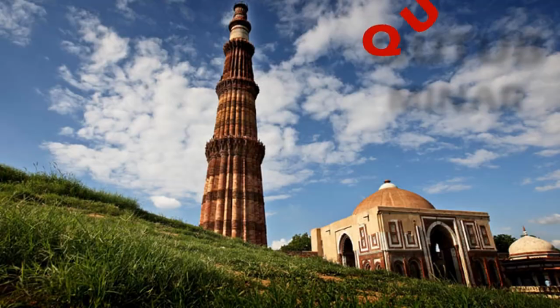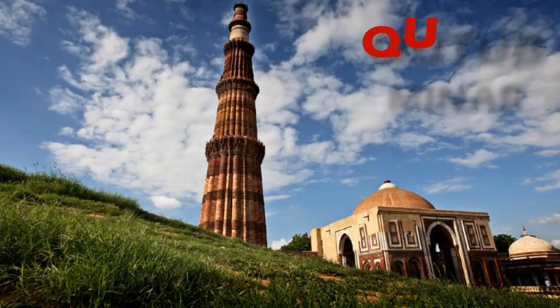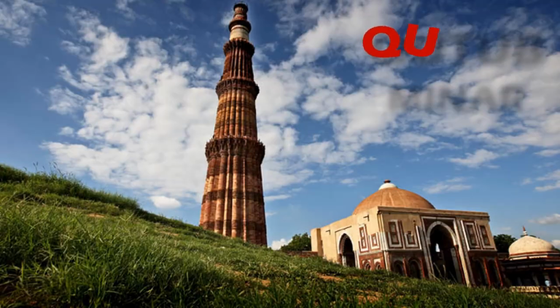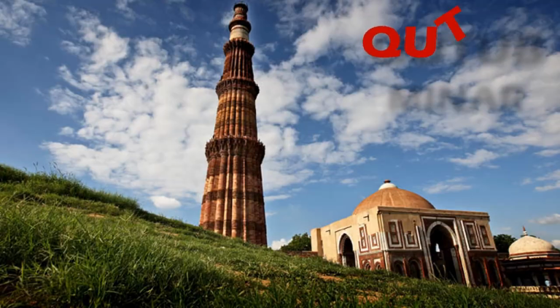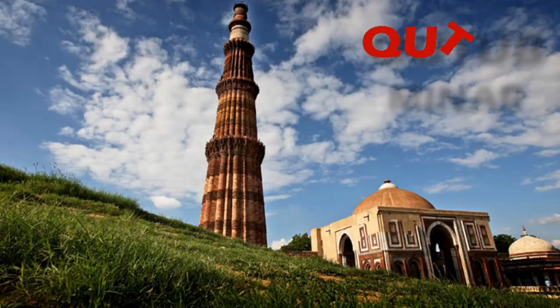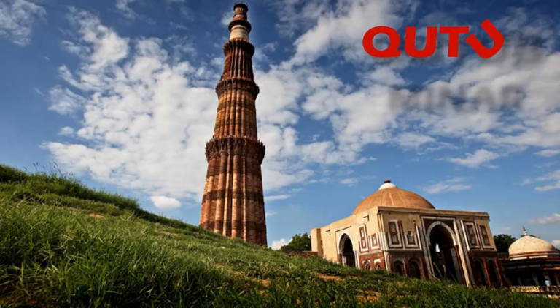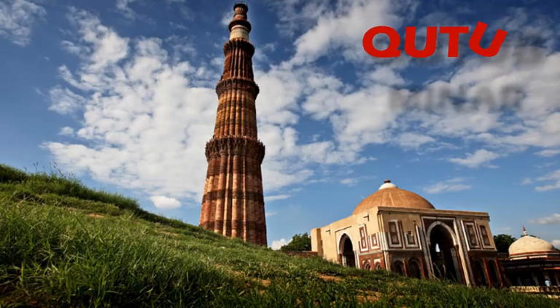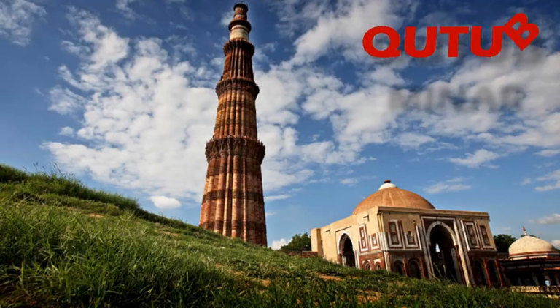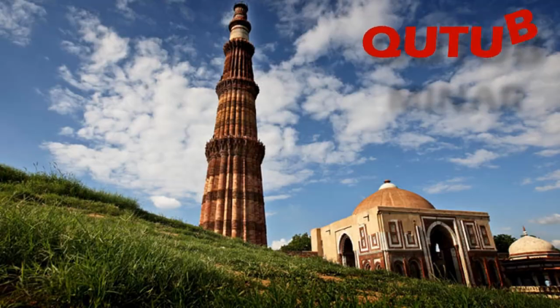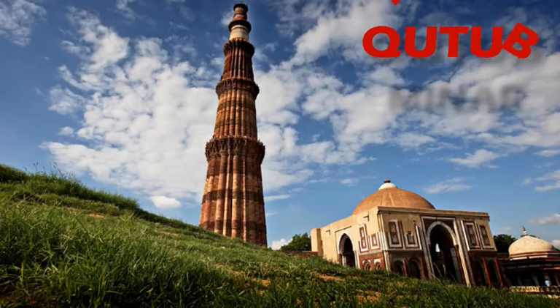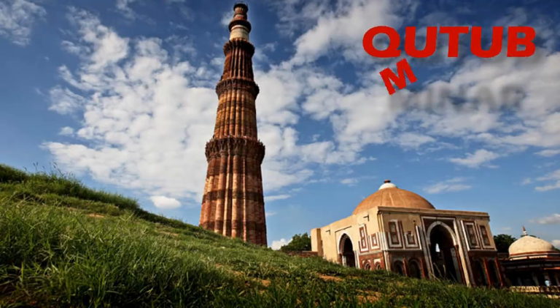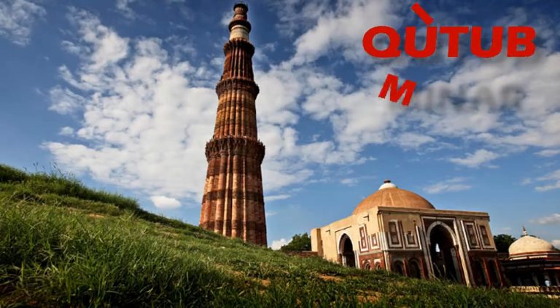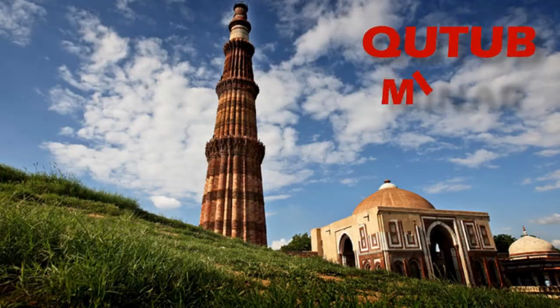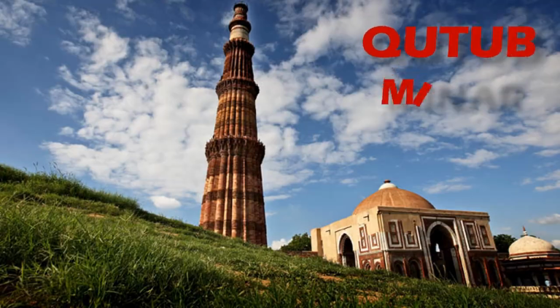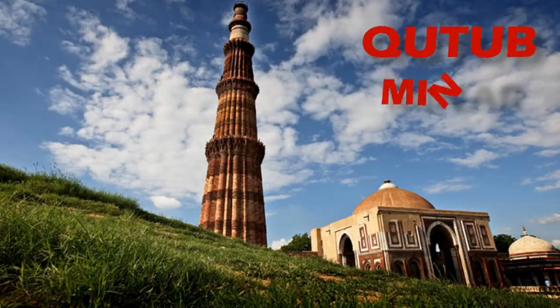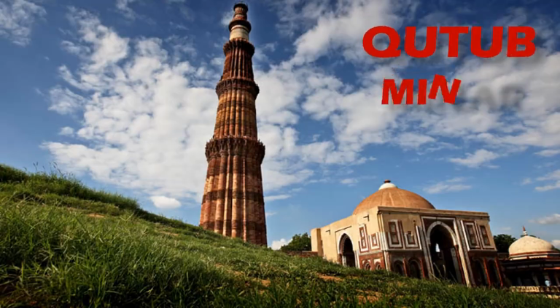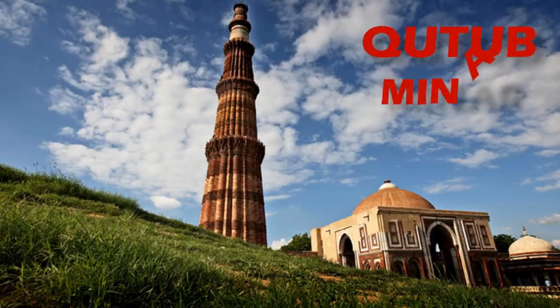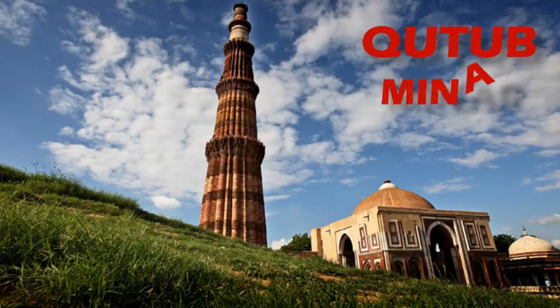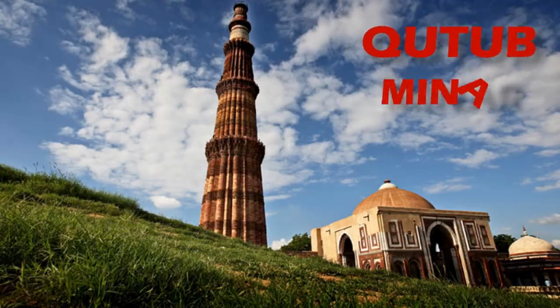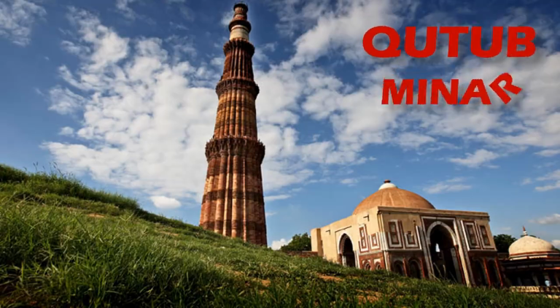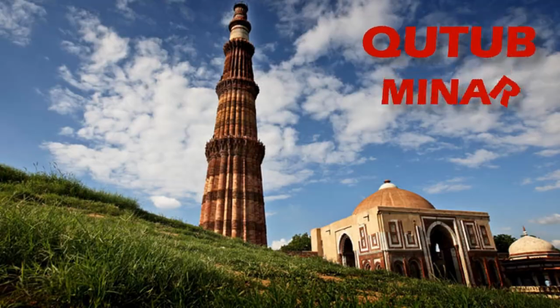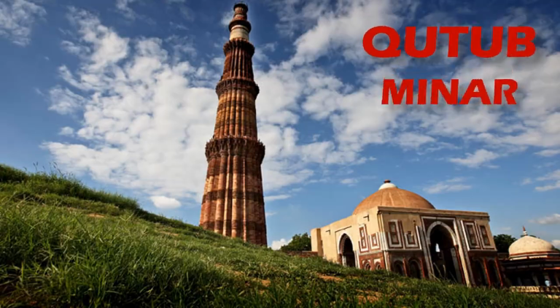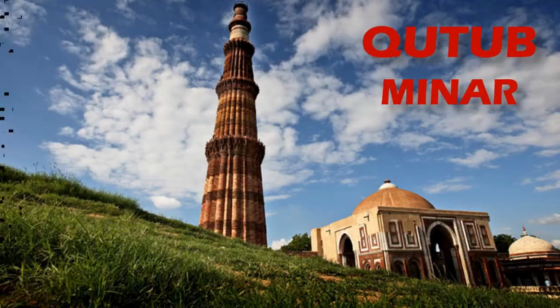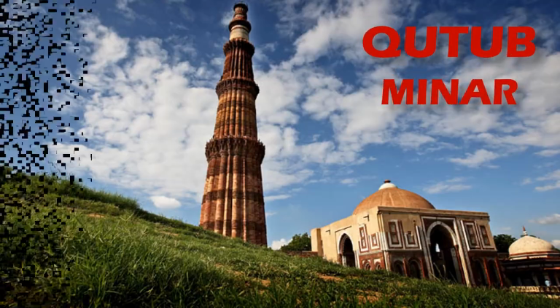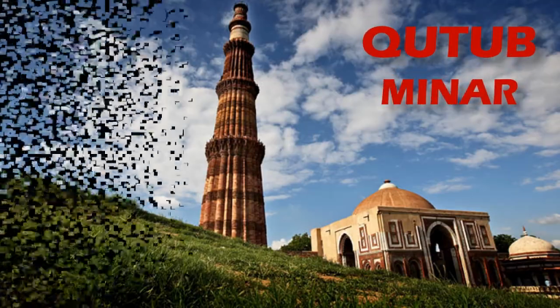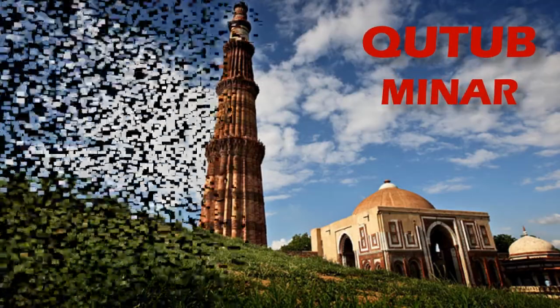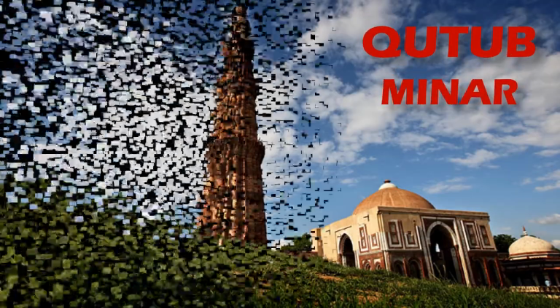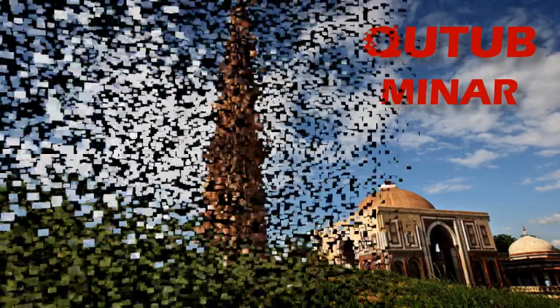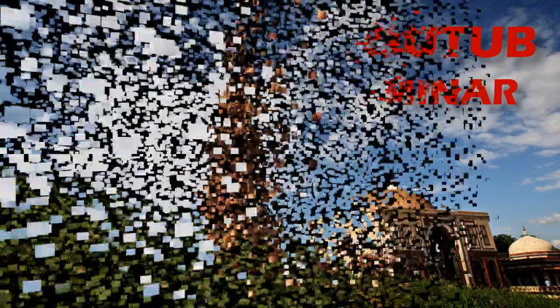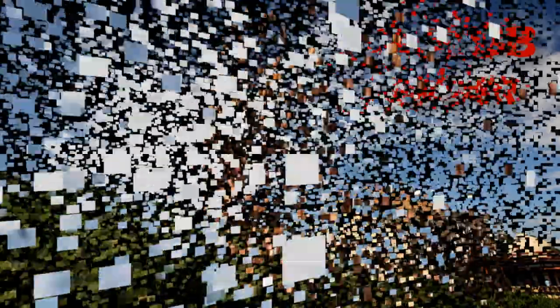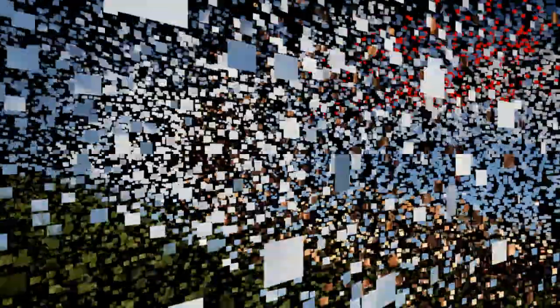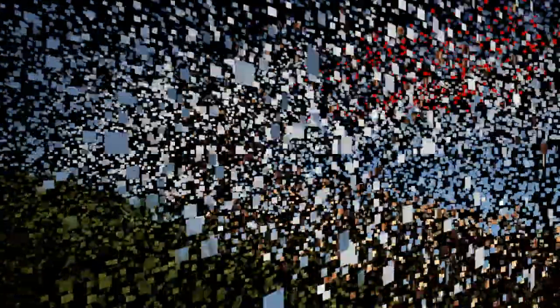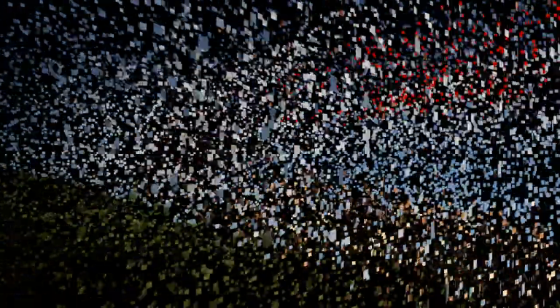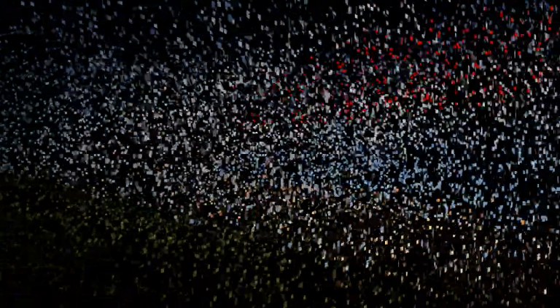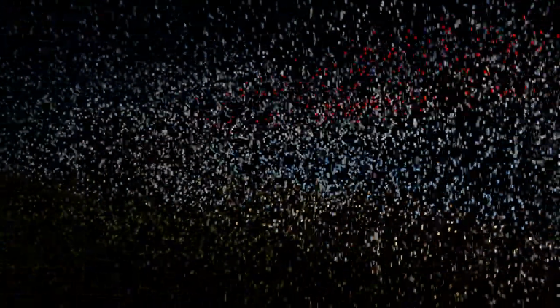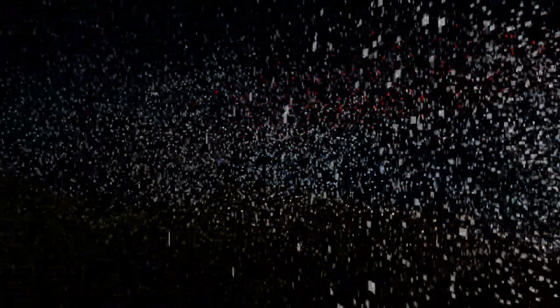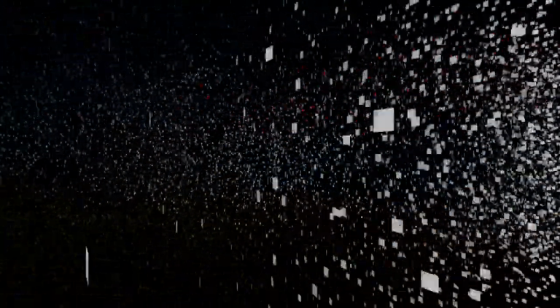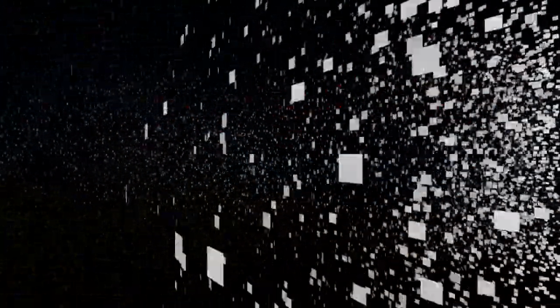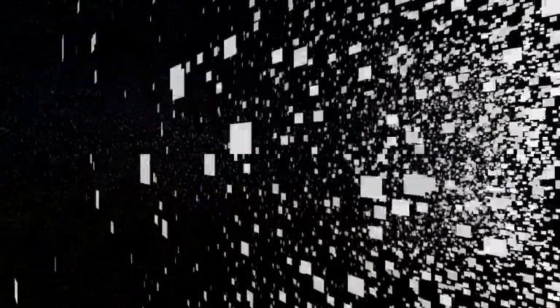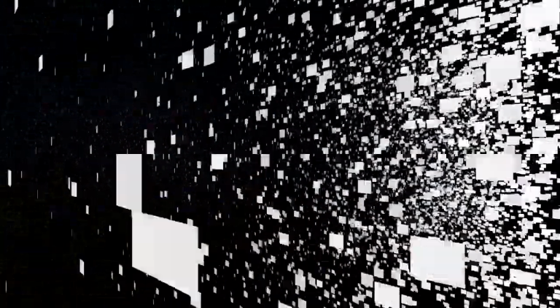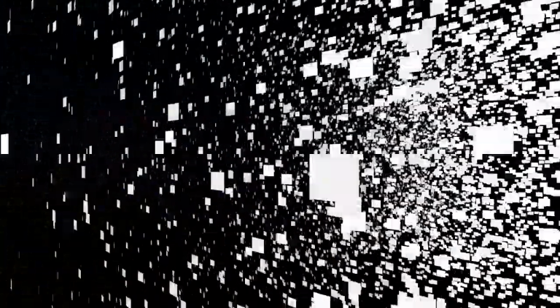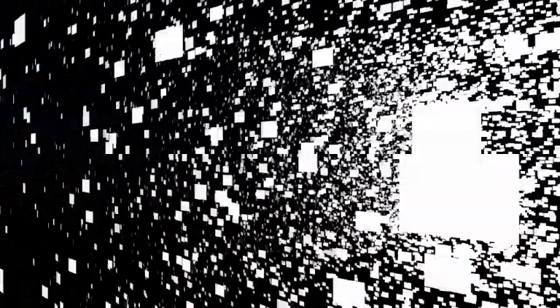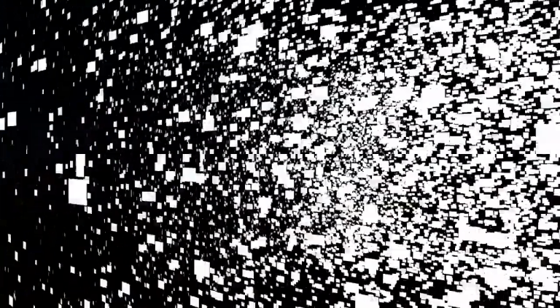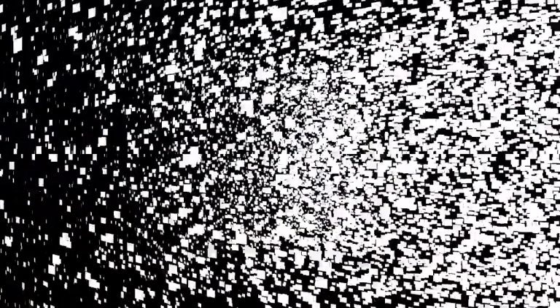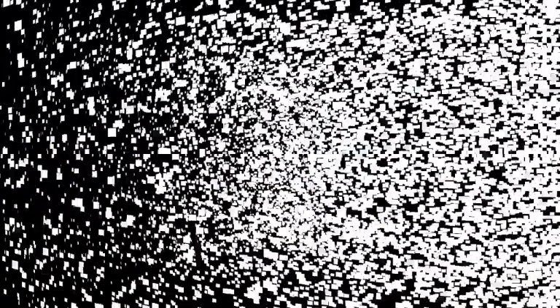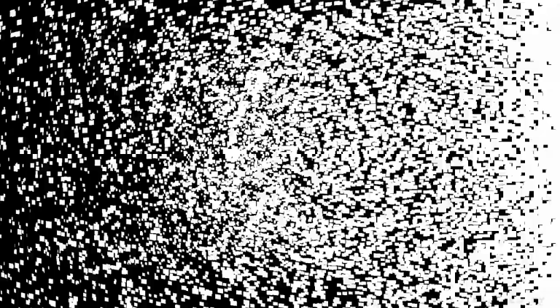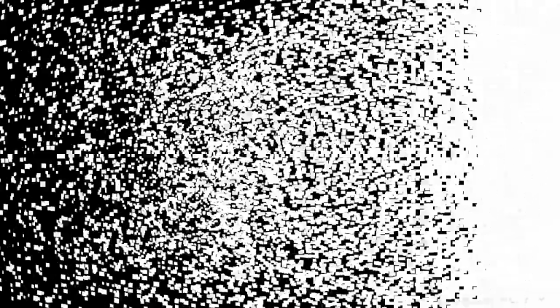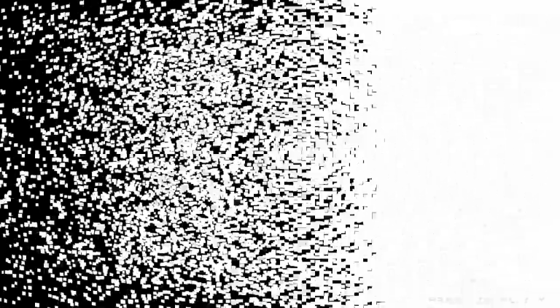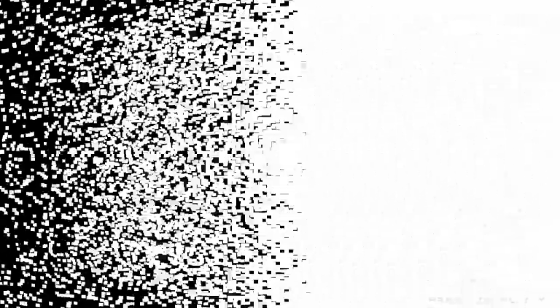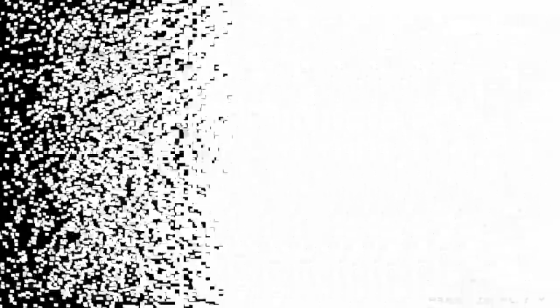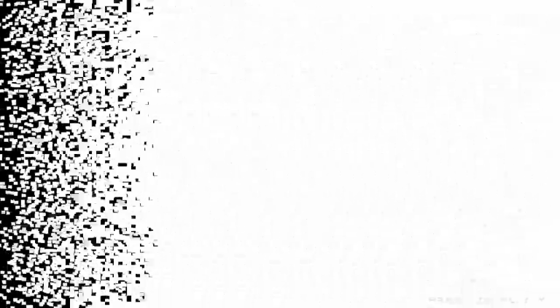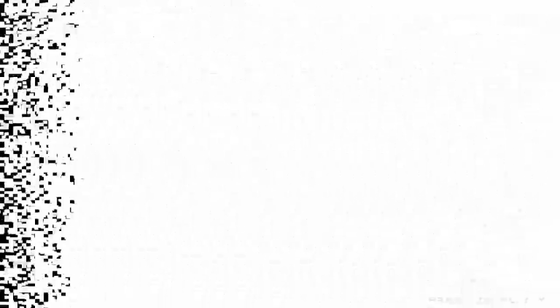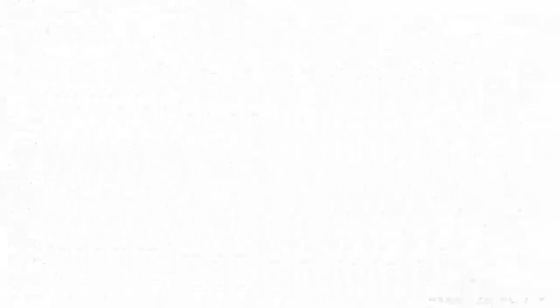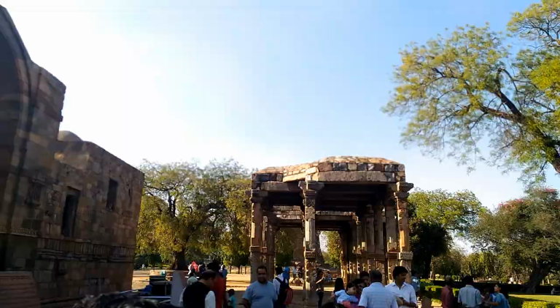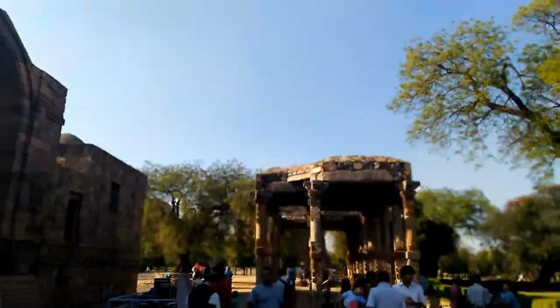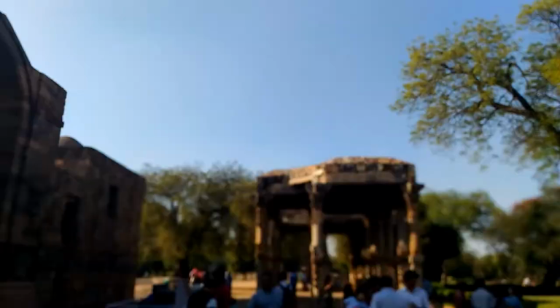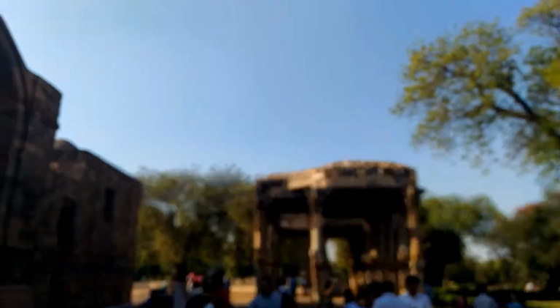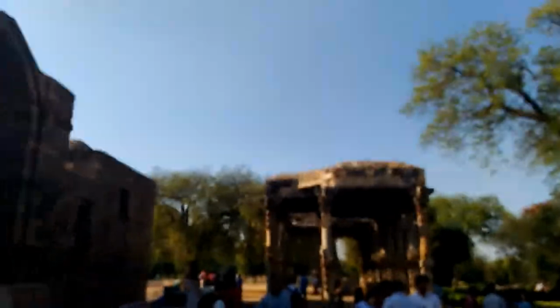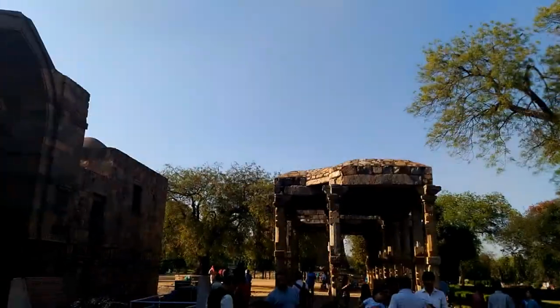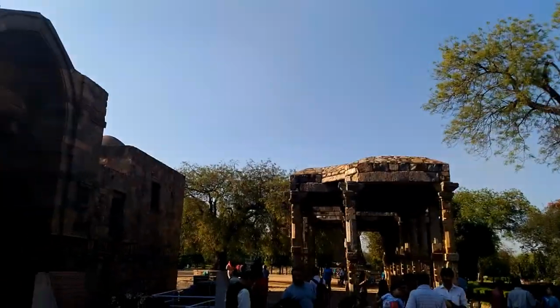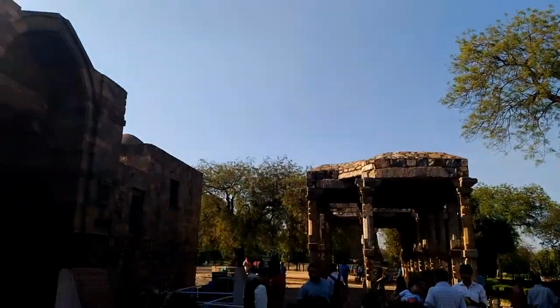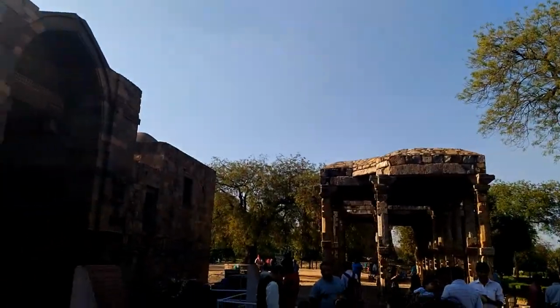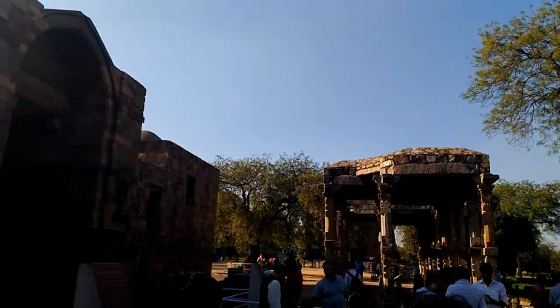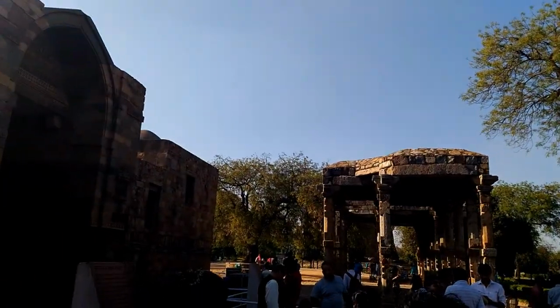In this video, we are going to explore the Qutb complex in Delhi and its architectural significance. So, let's begin.